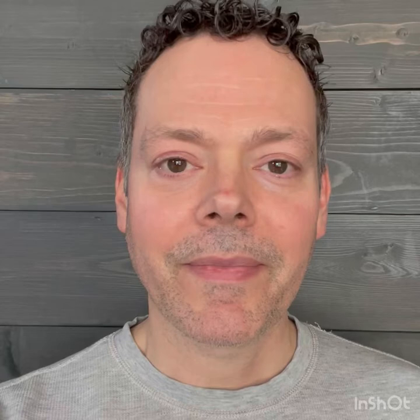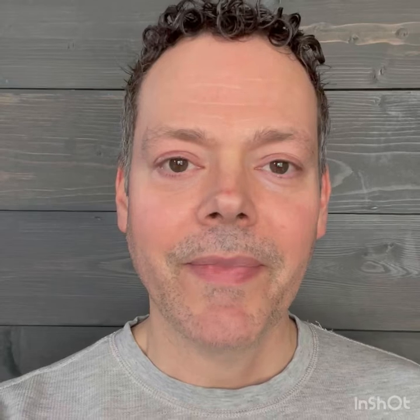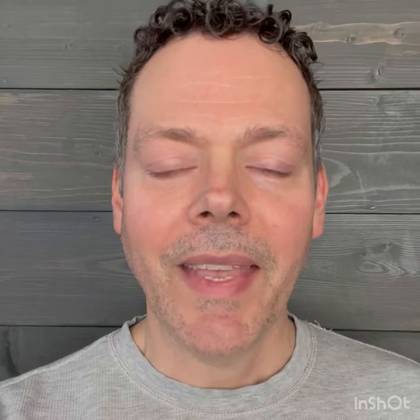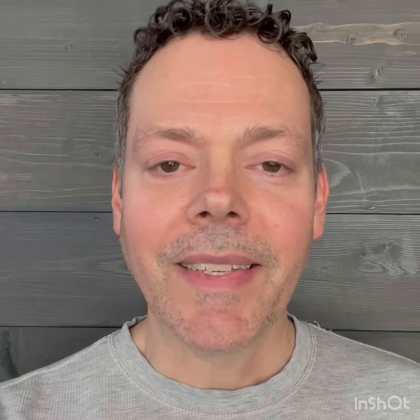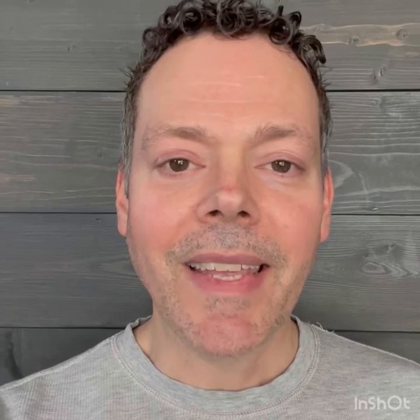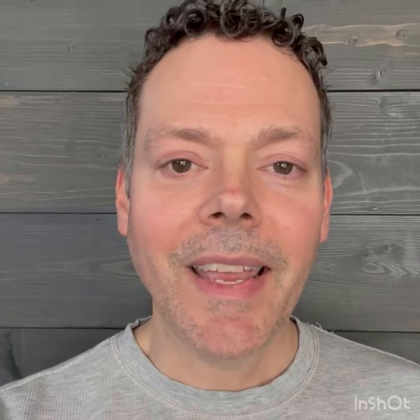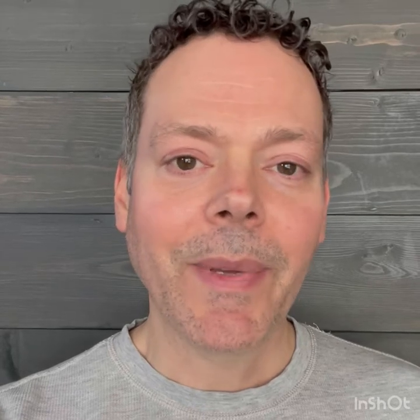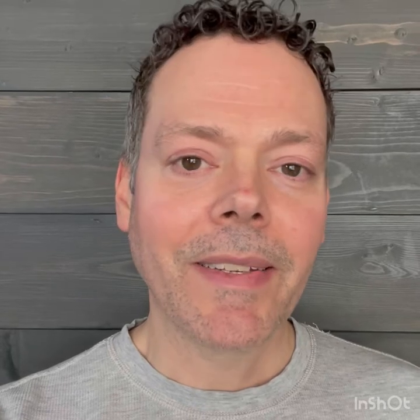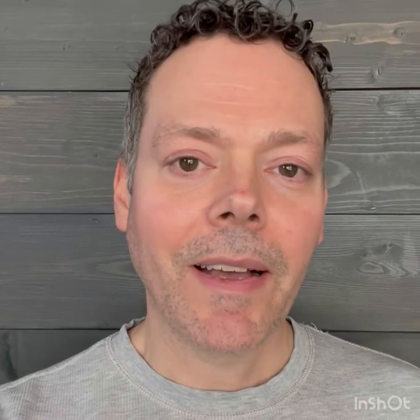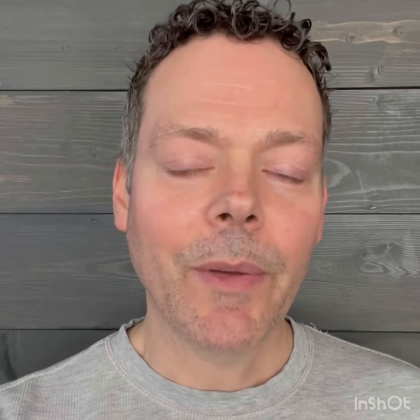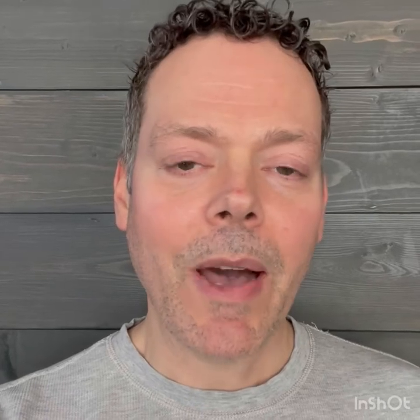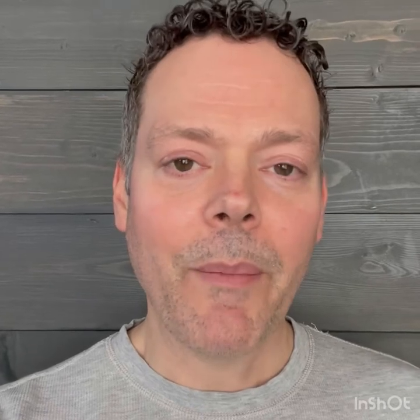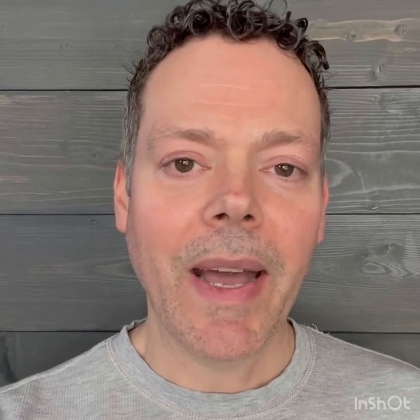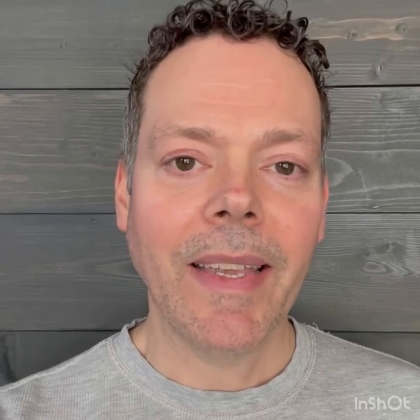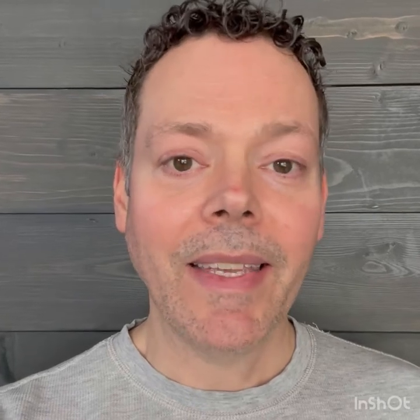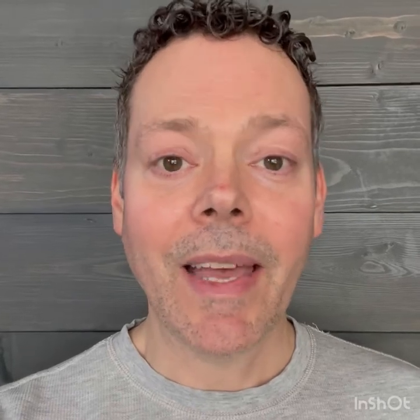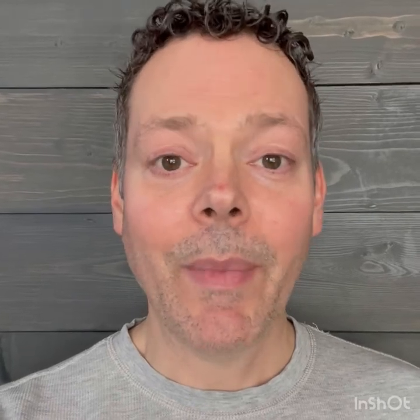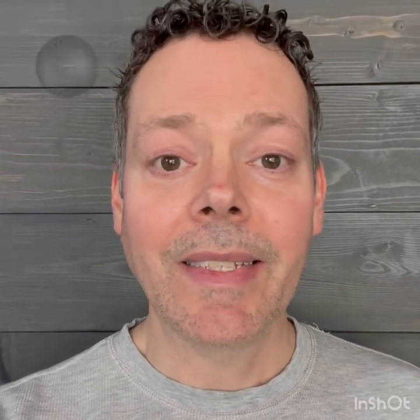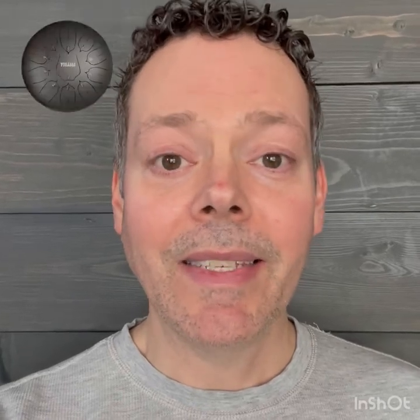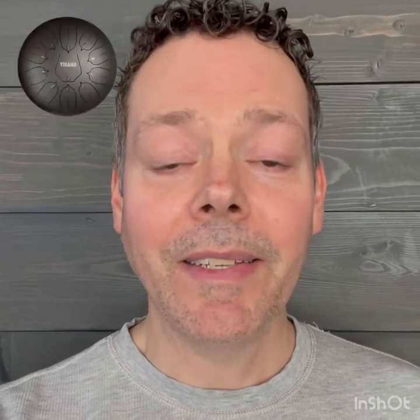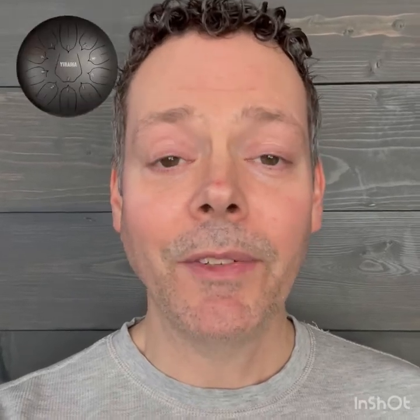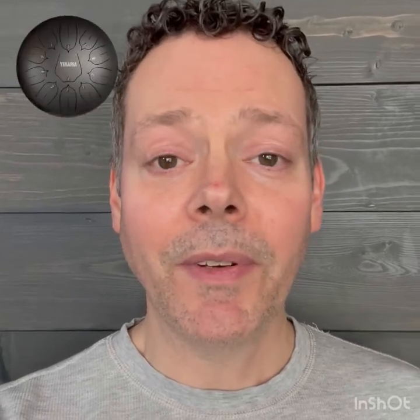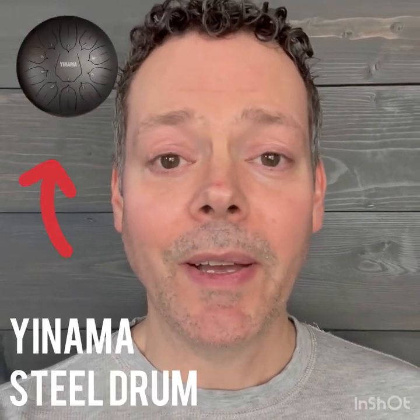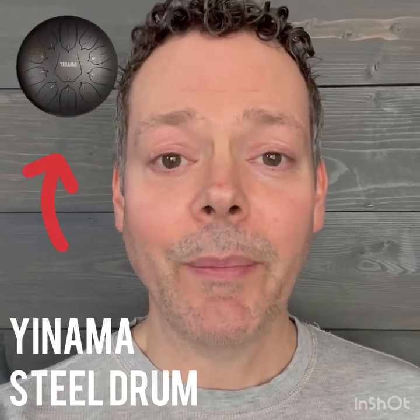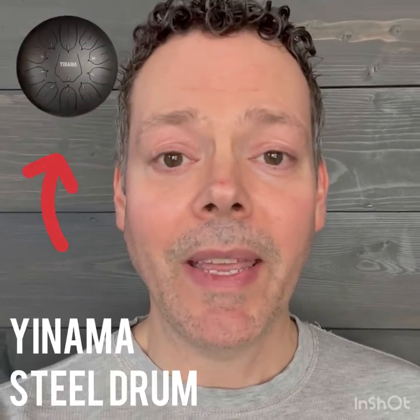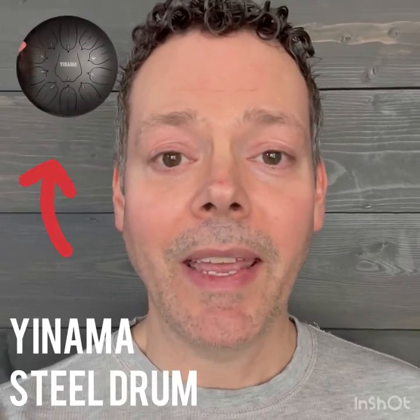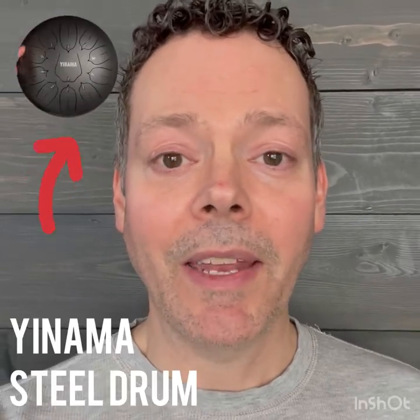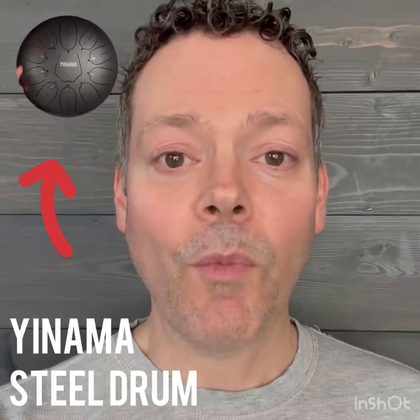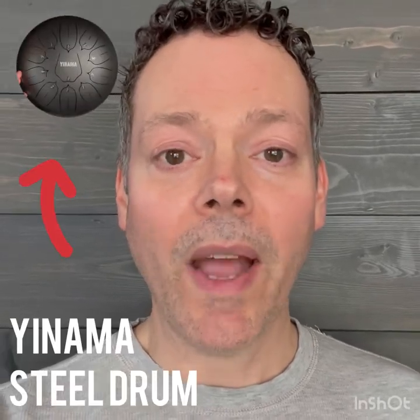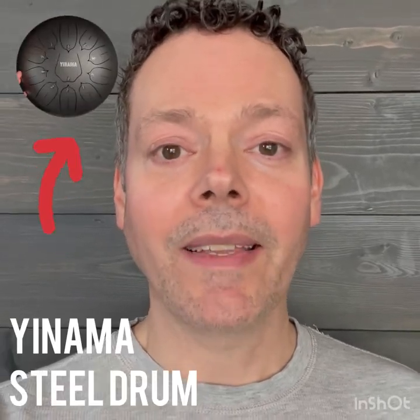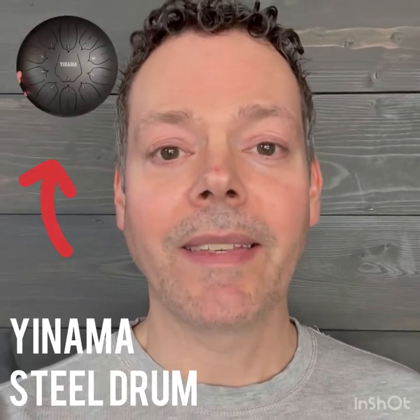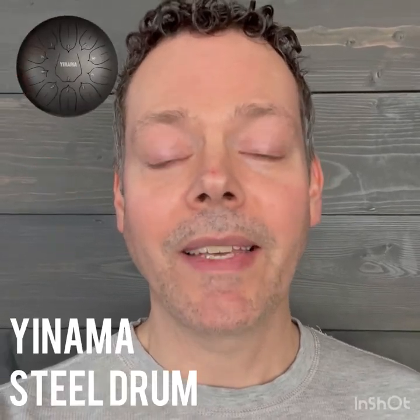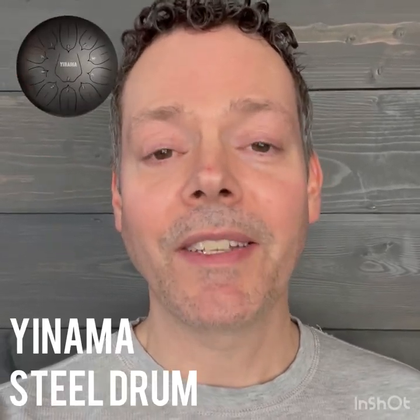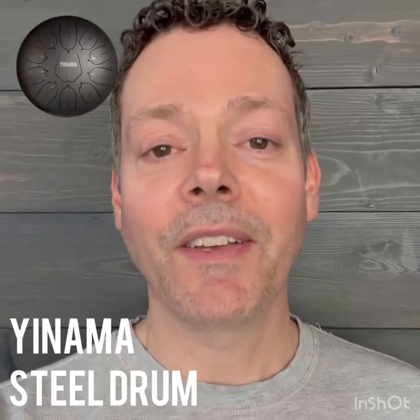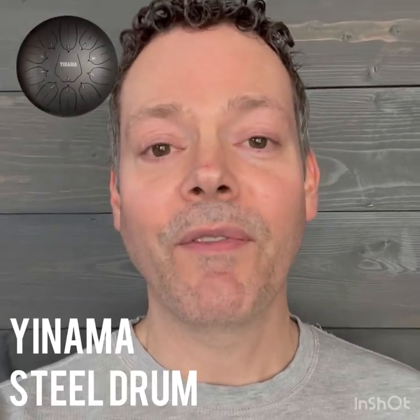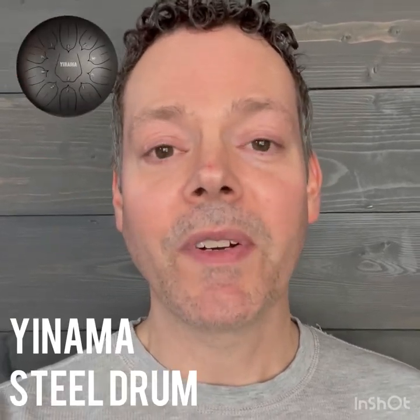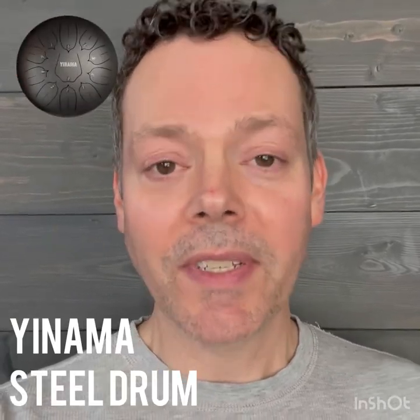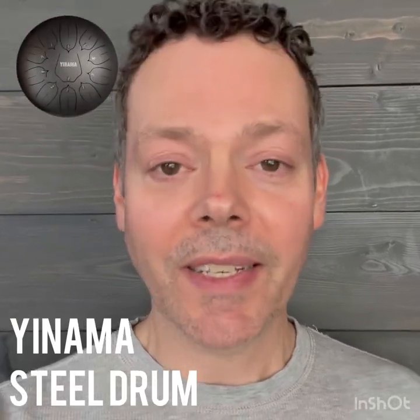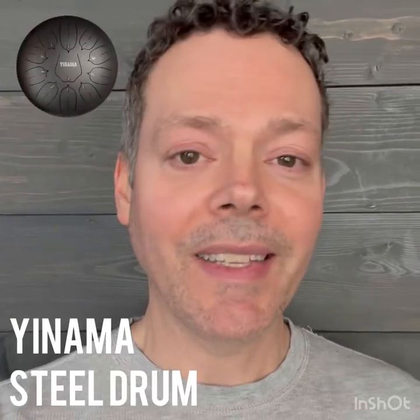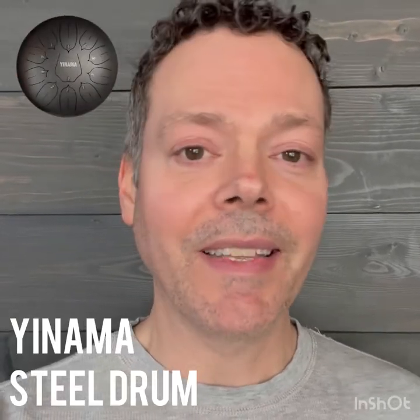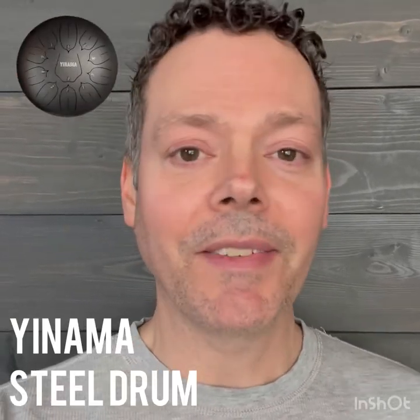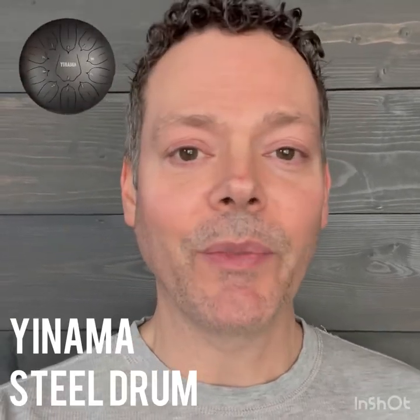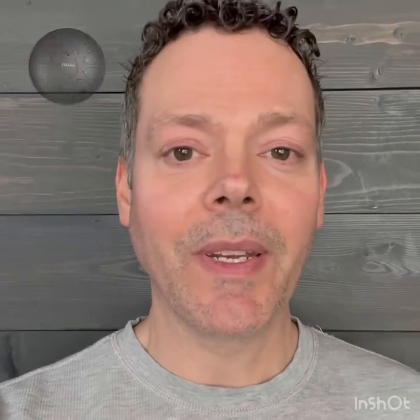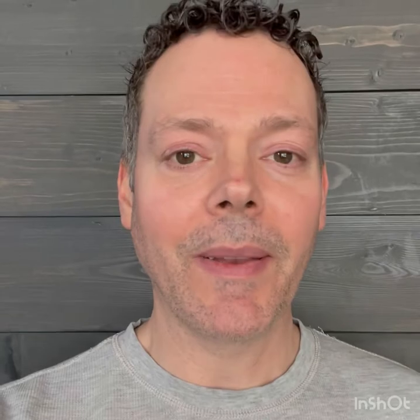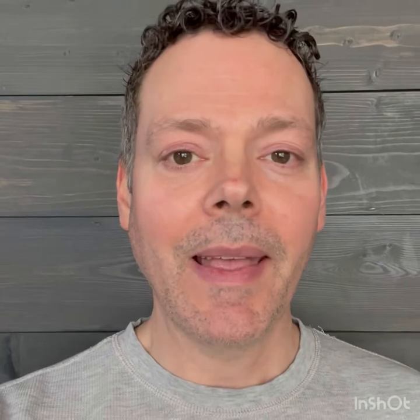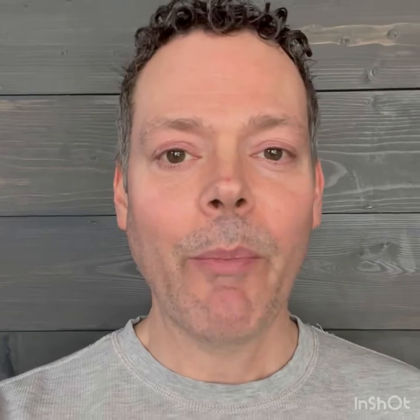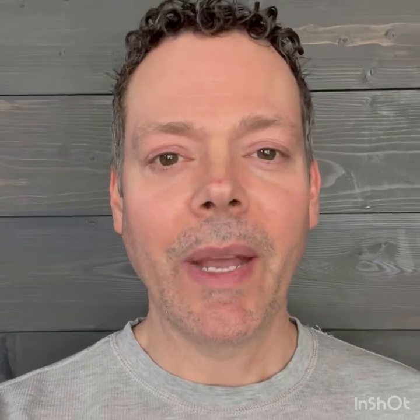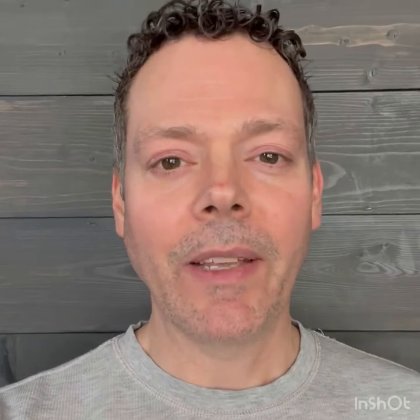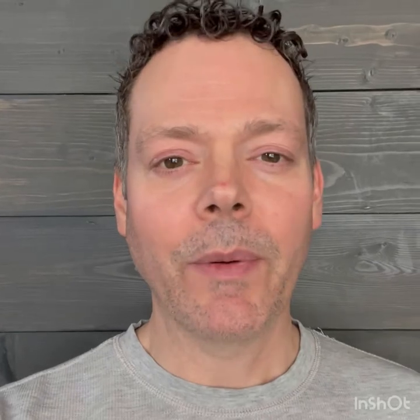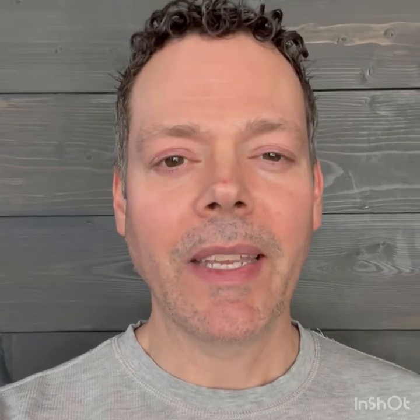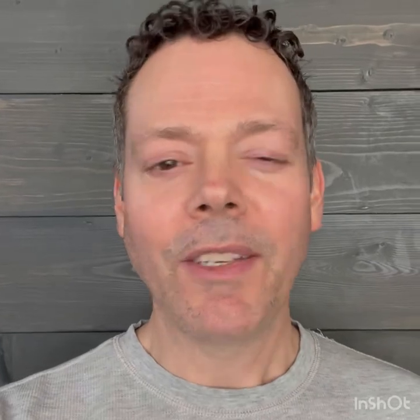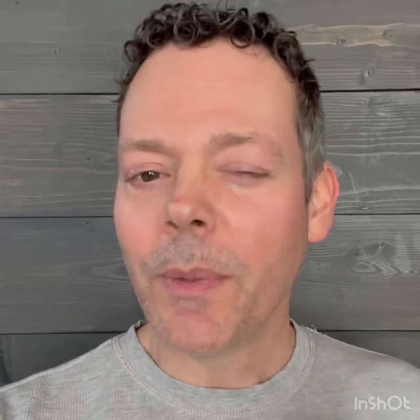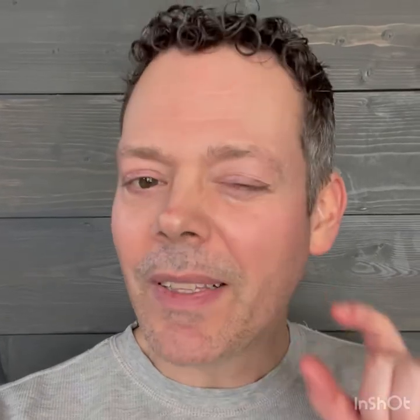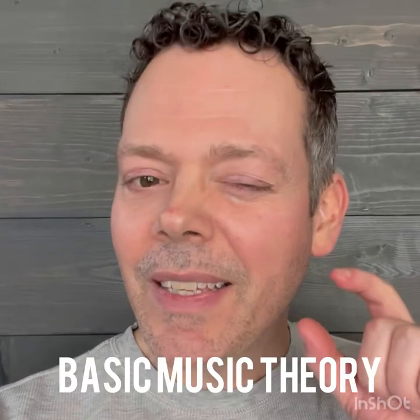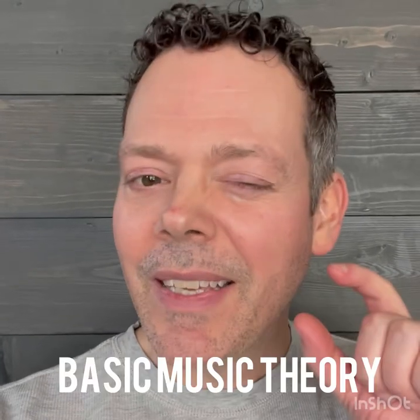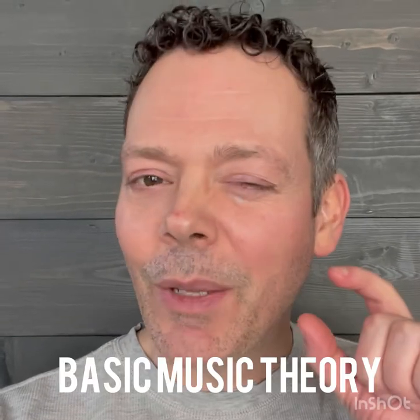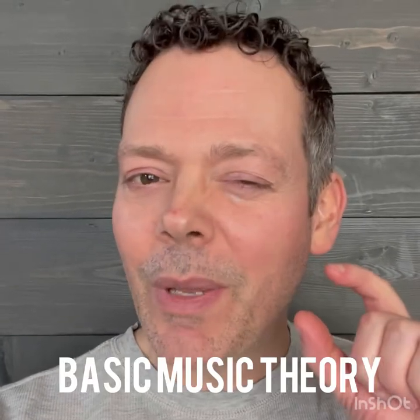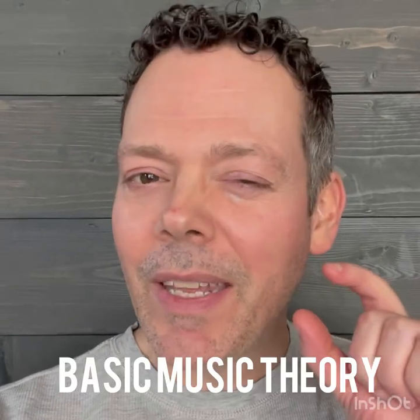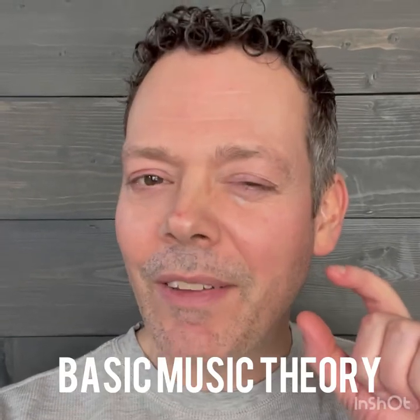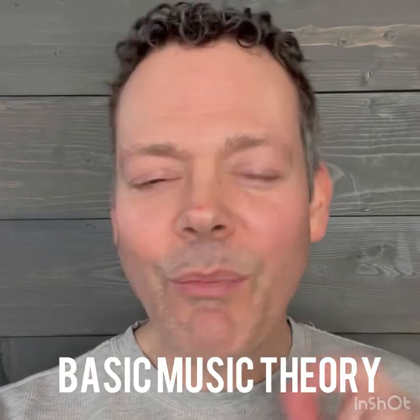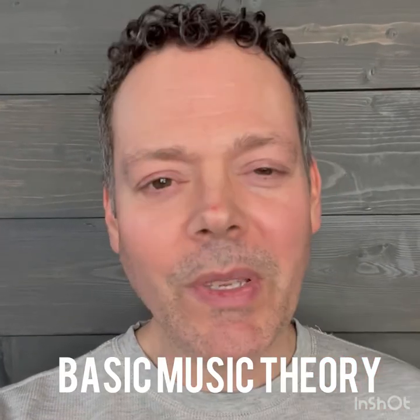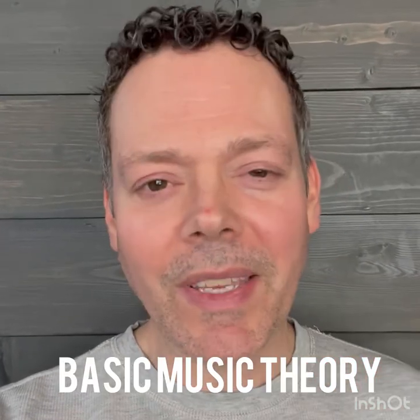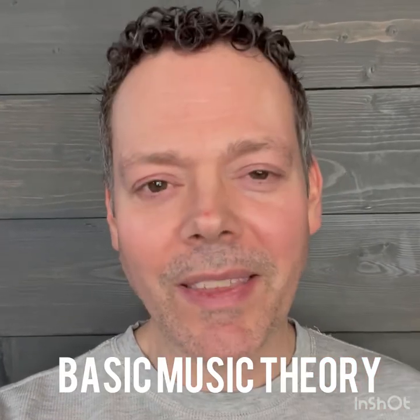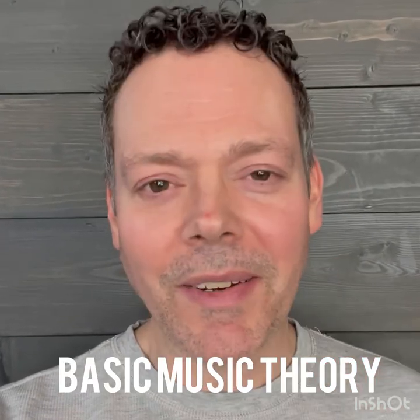Today I'm going to talk about my Yanama steel drum and why it's such a versatile instrument by going into a little bit of music theory.